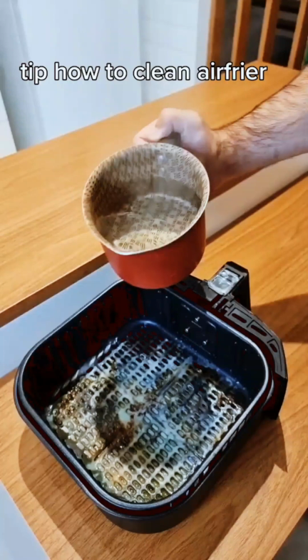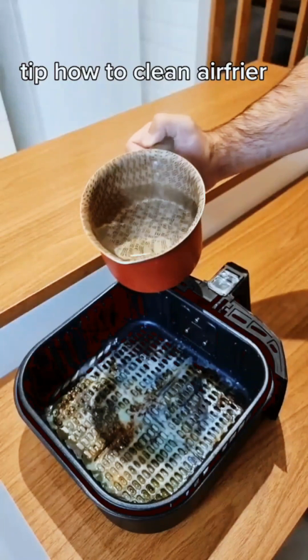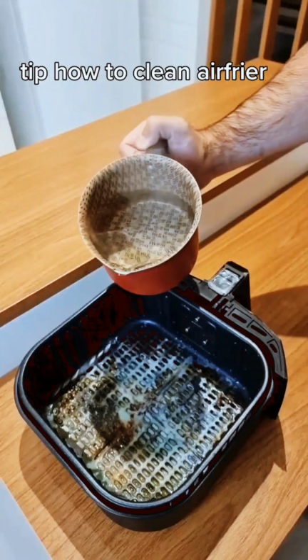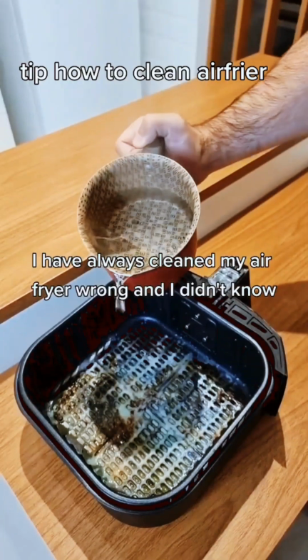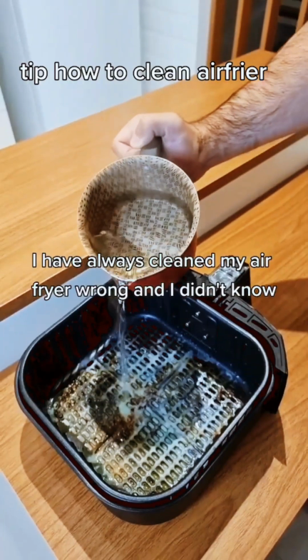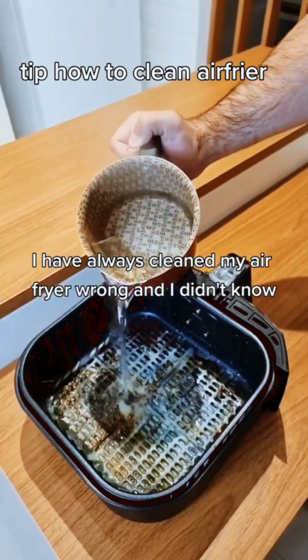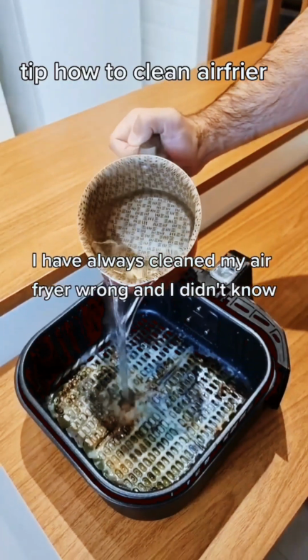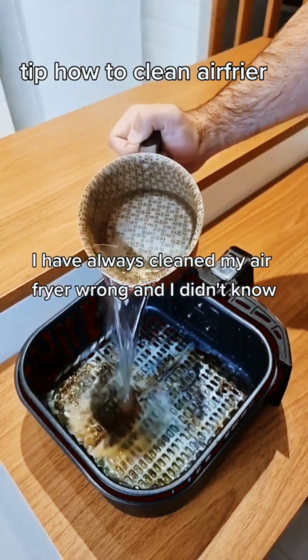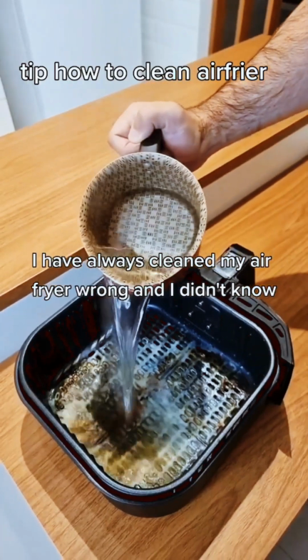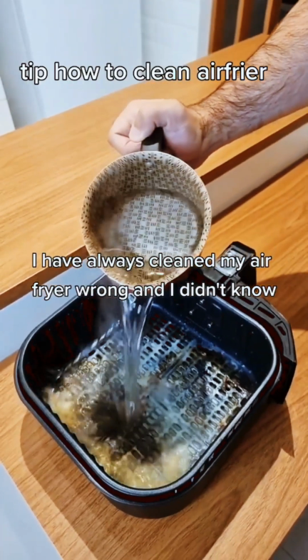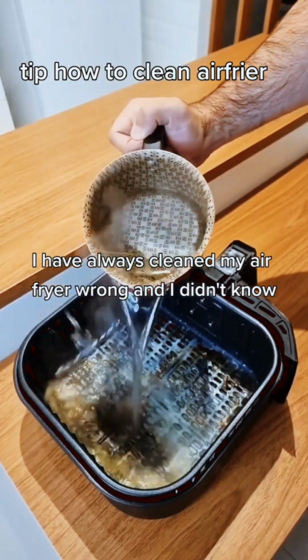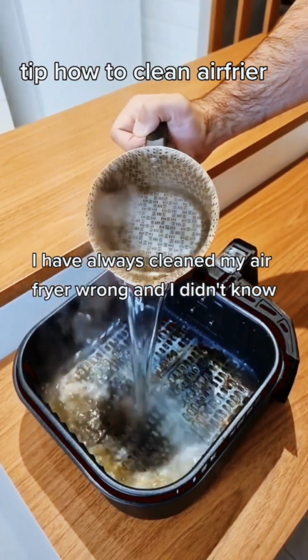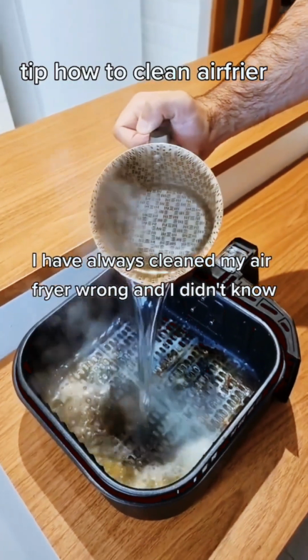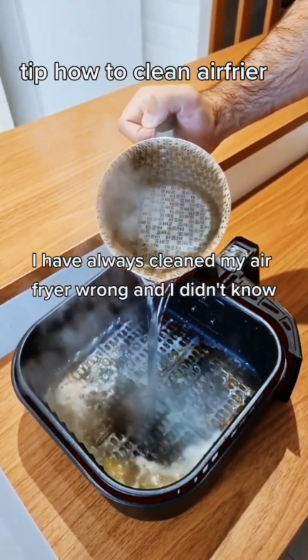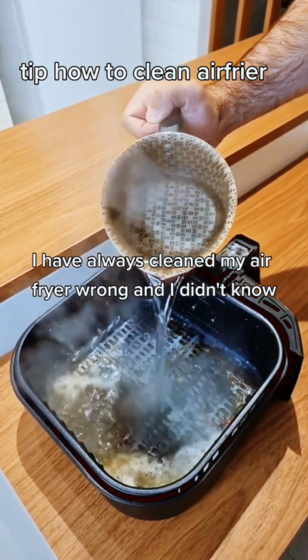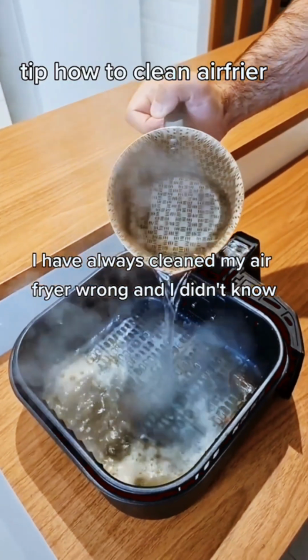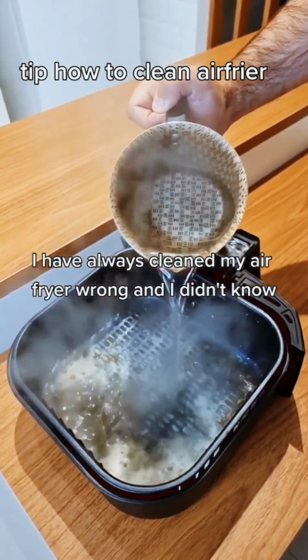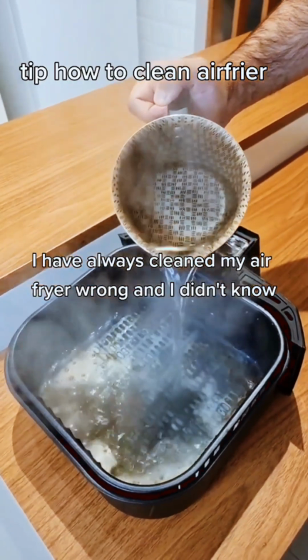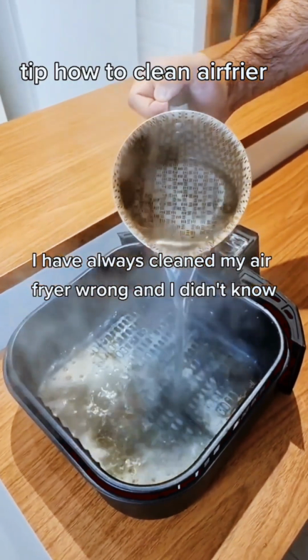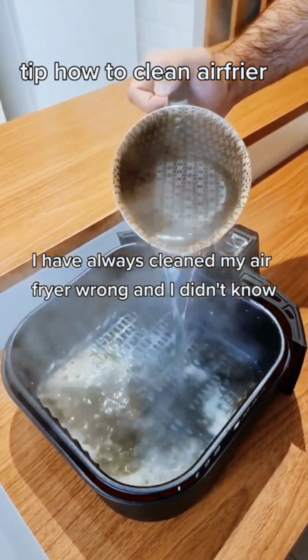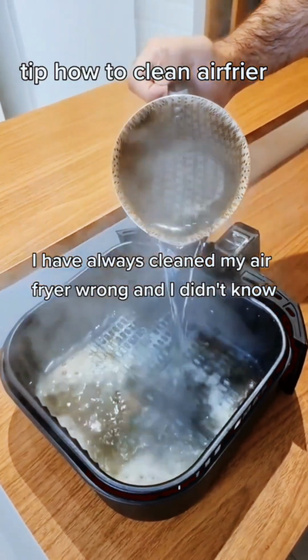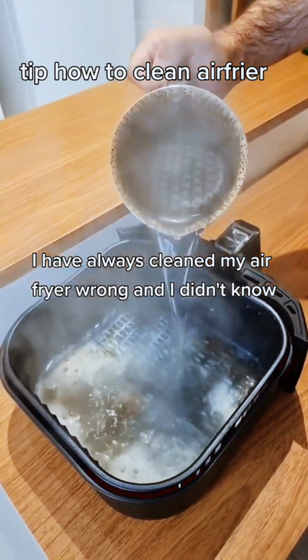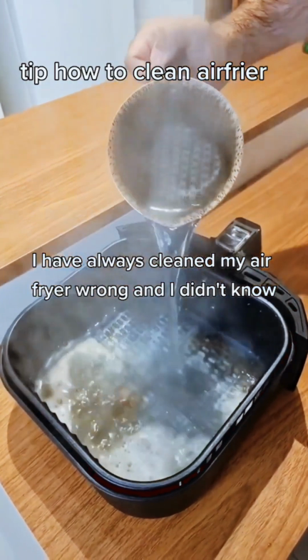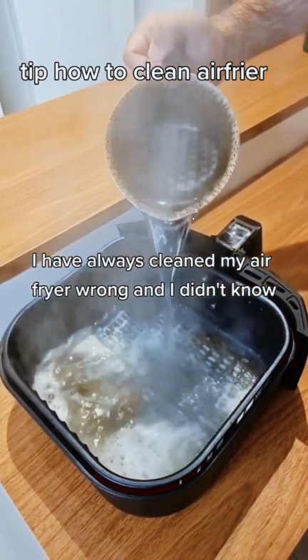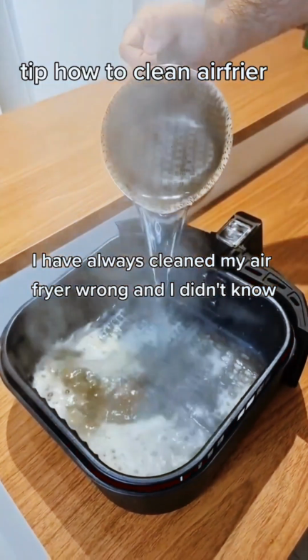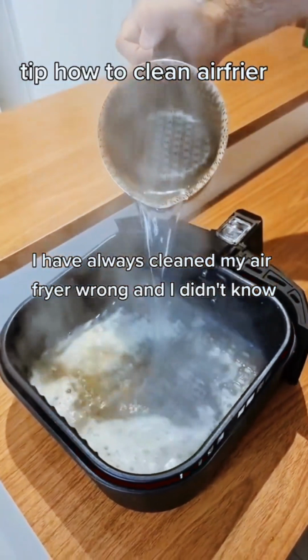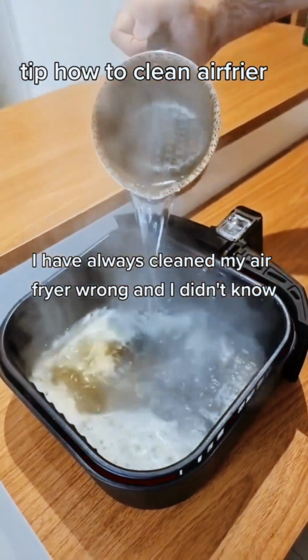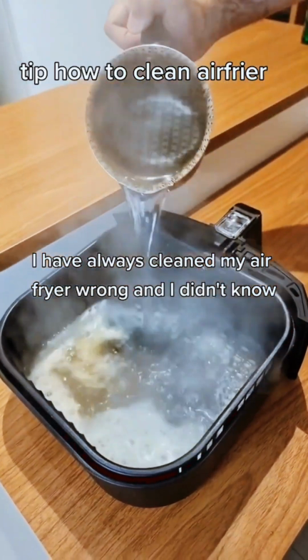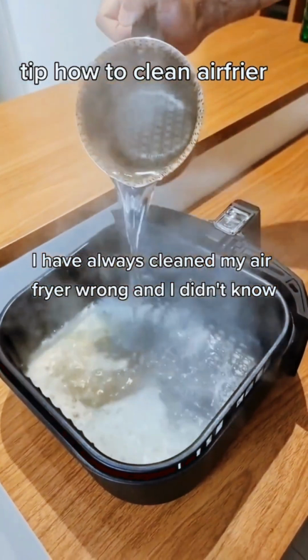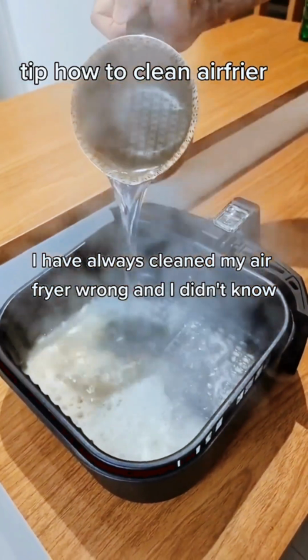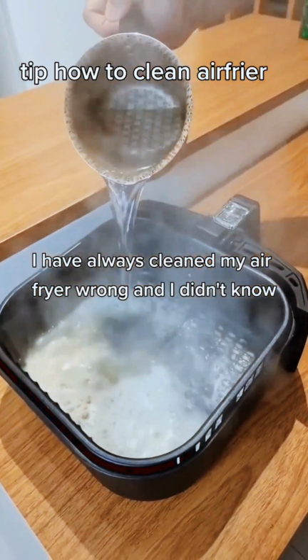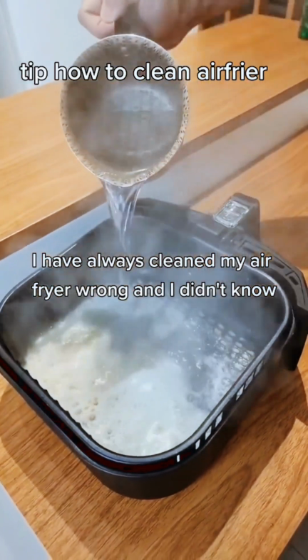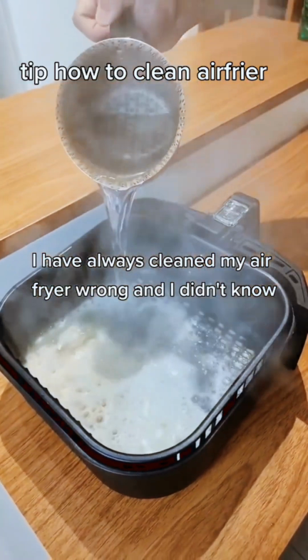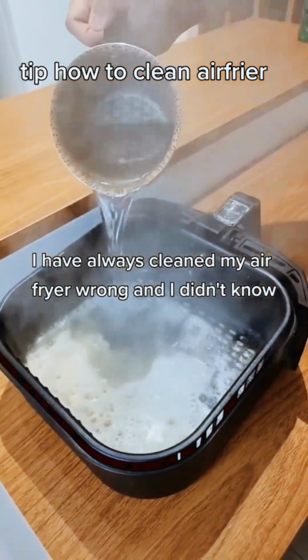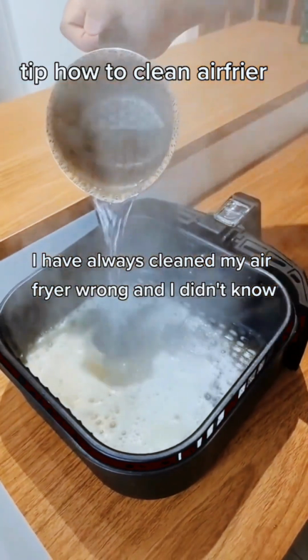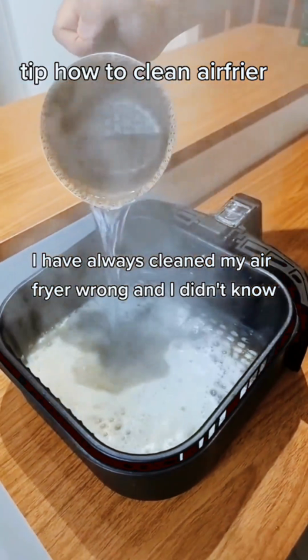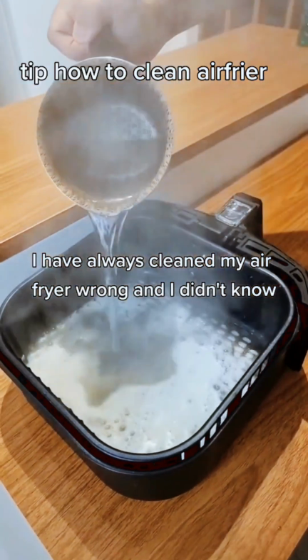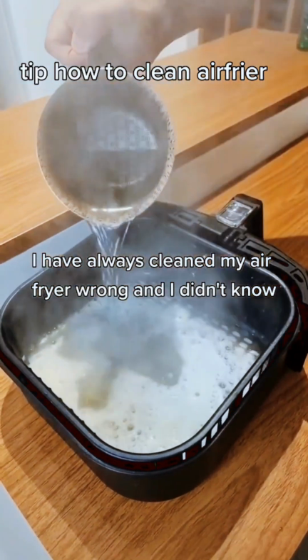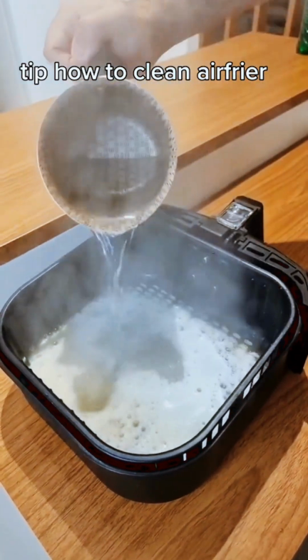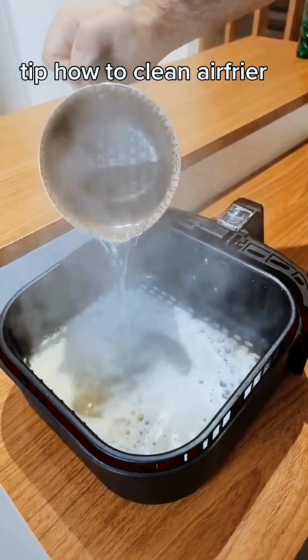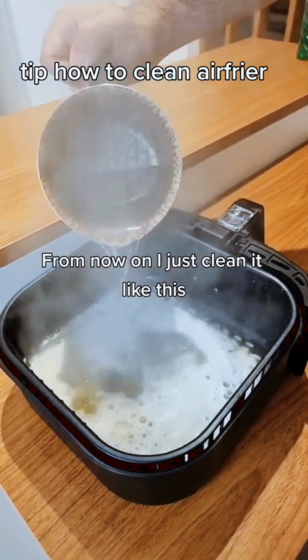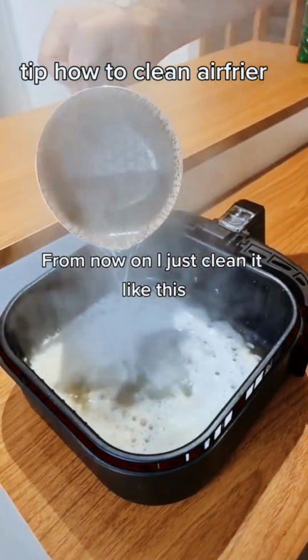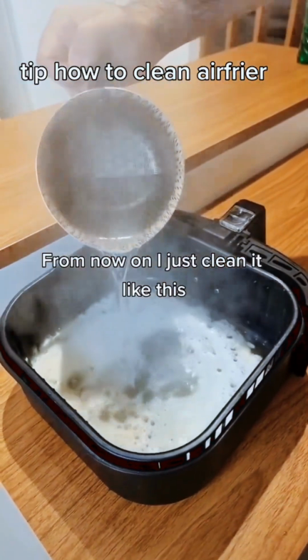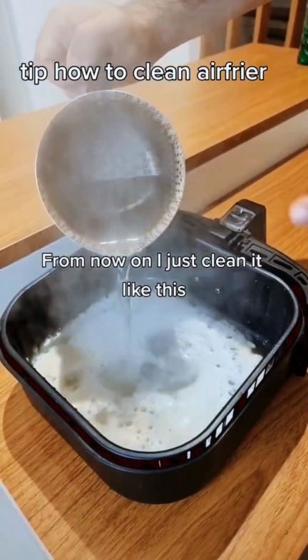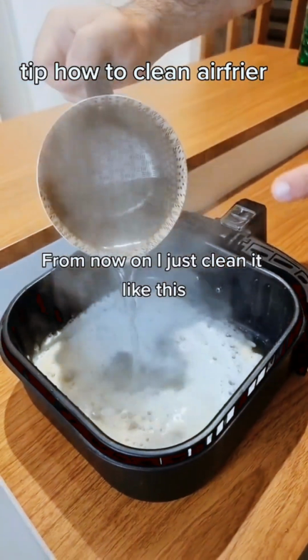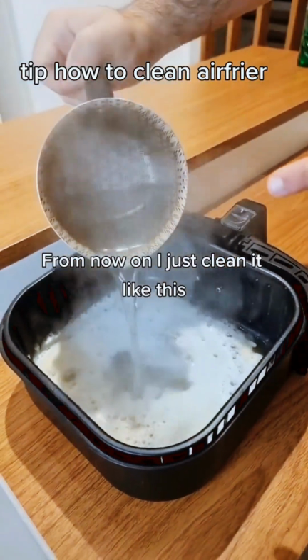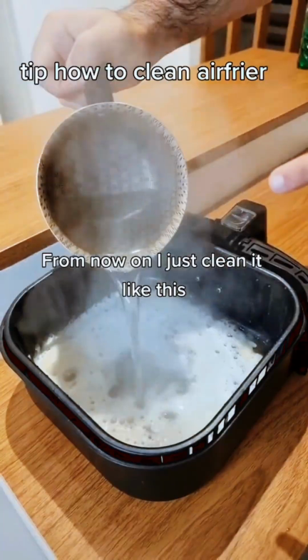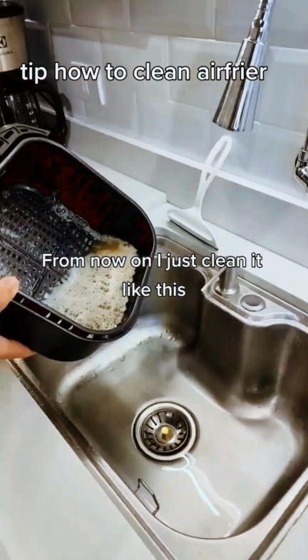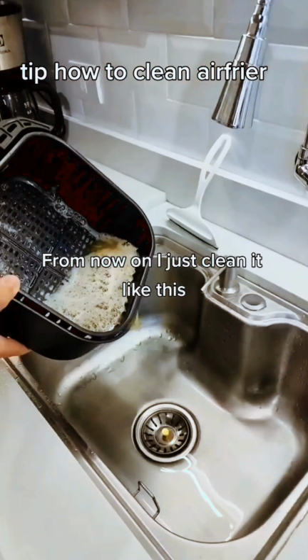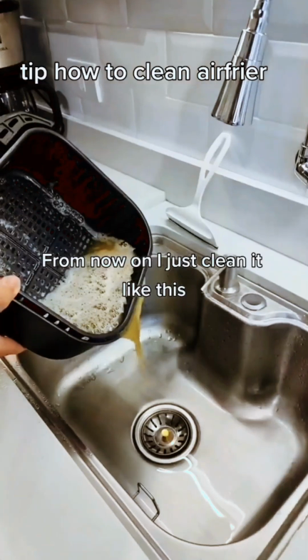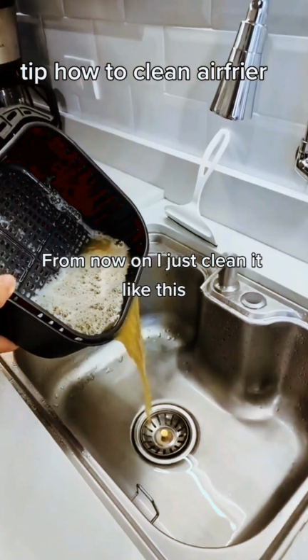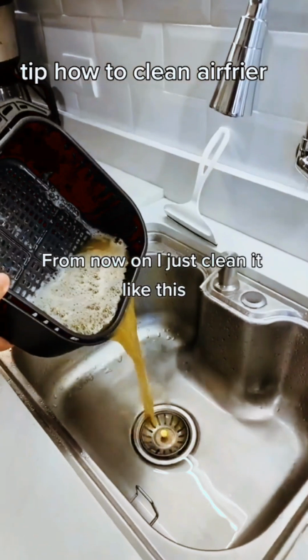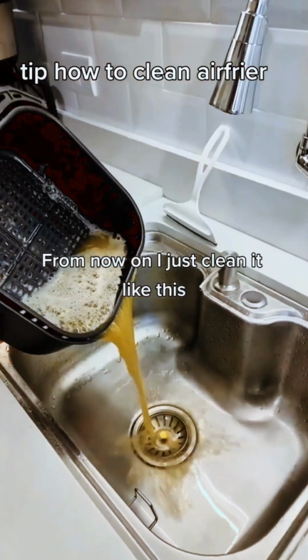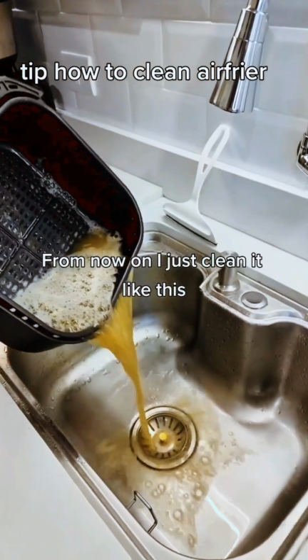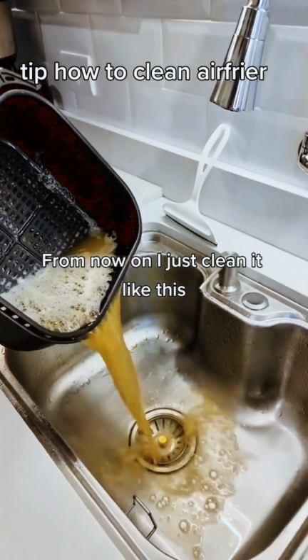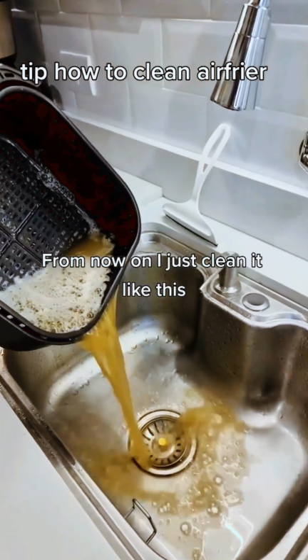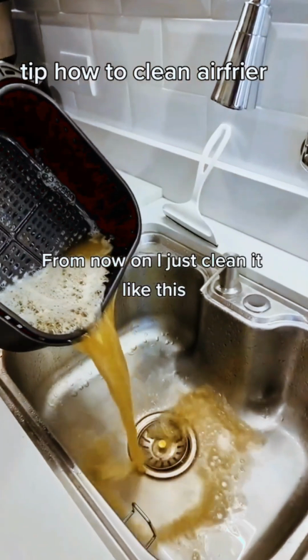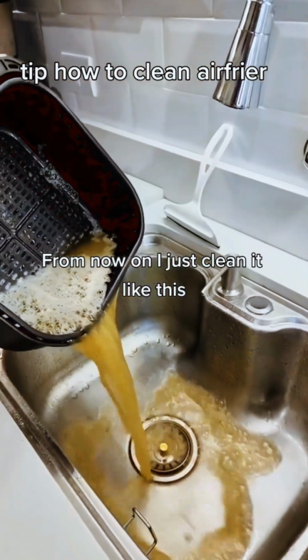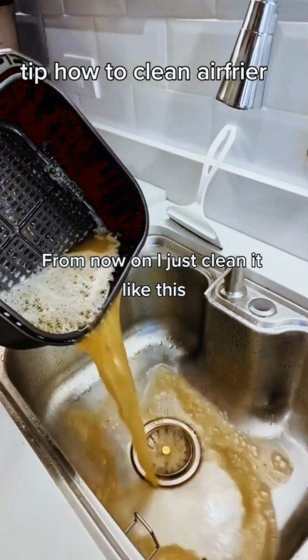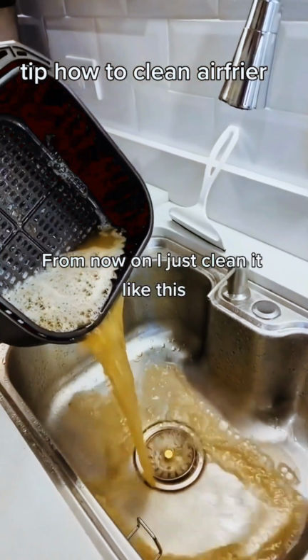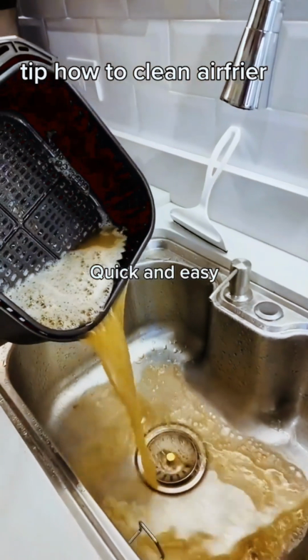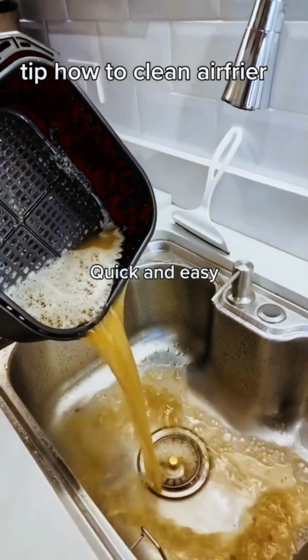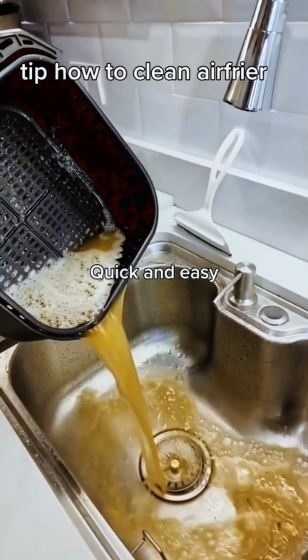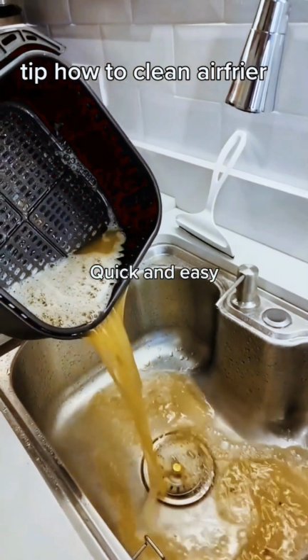I have always cleaned my air fryer wrong and I didn't know. From now on I just clean it like this — quick and easy.